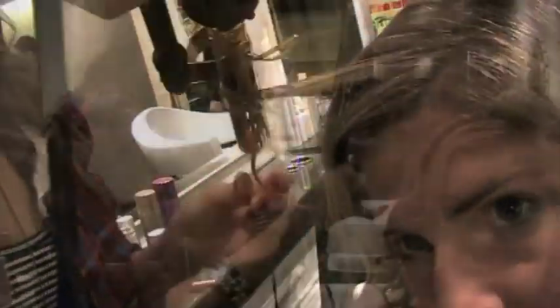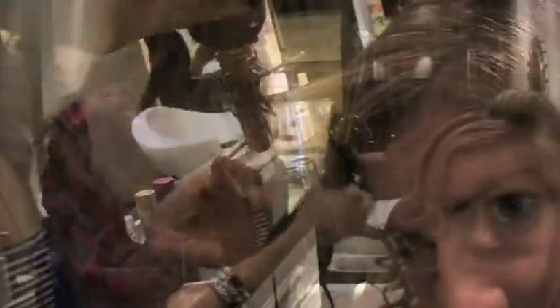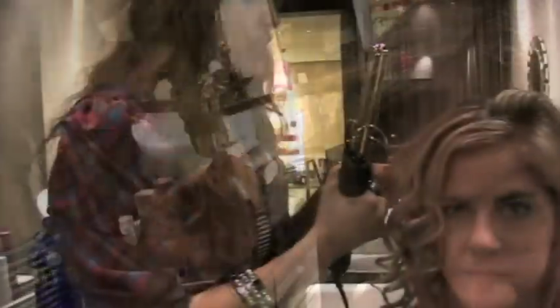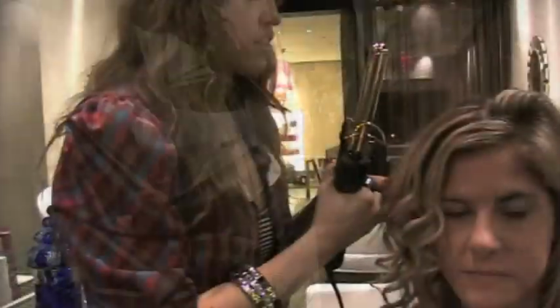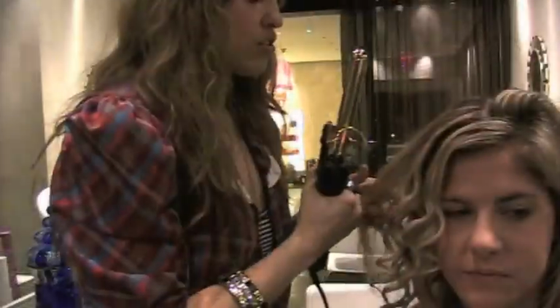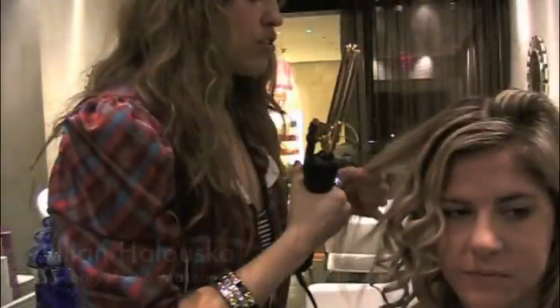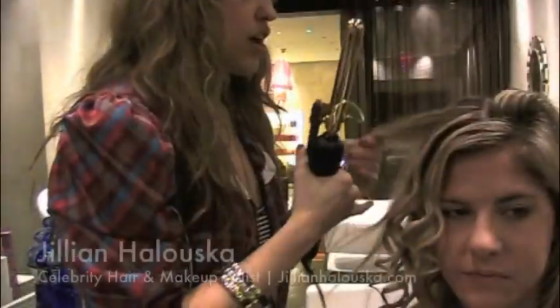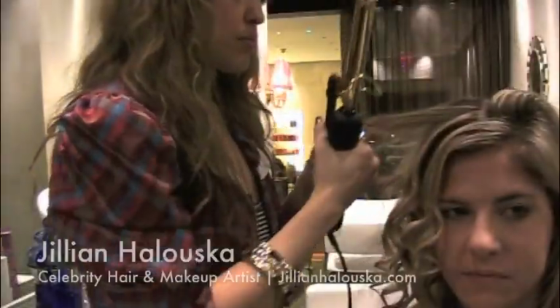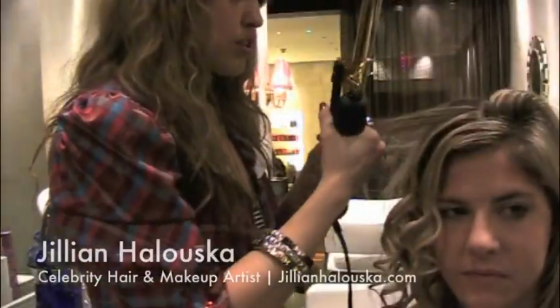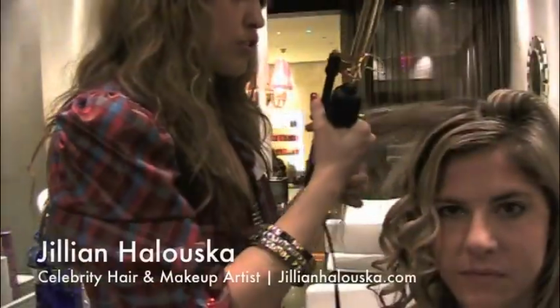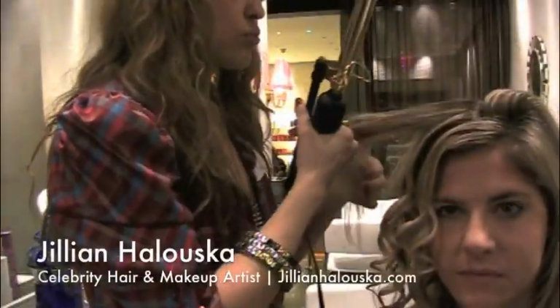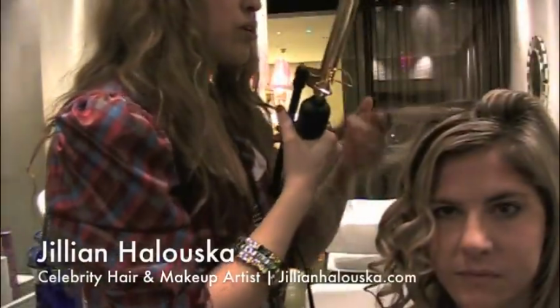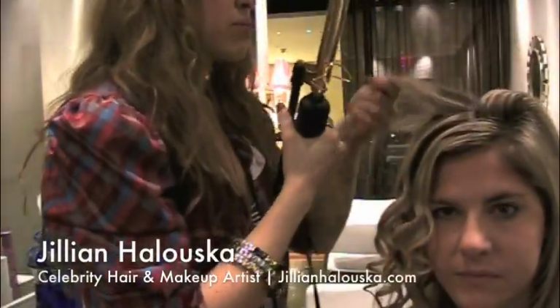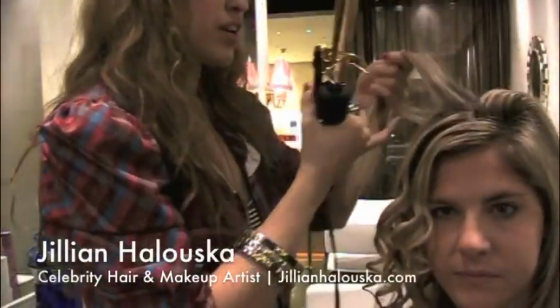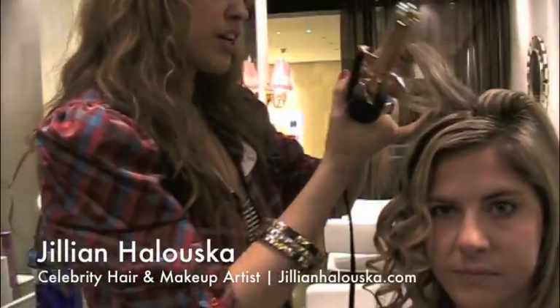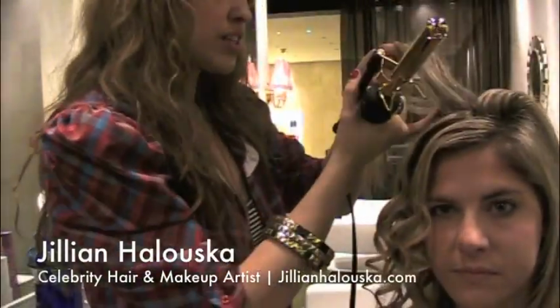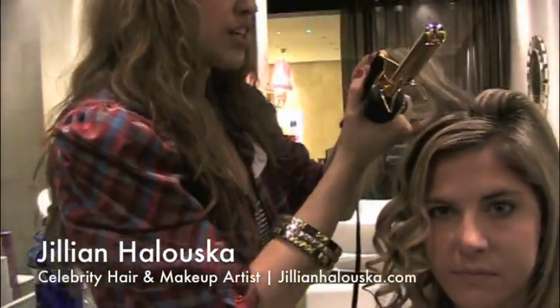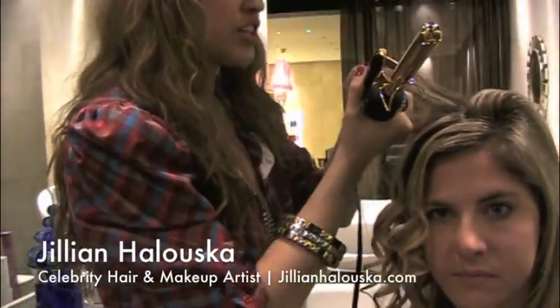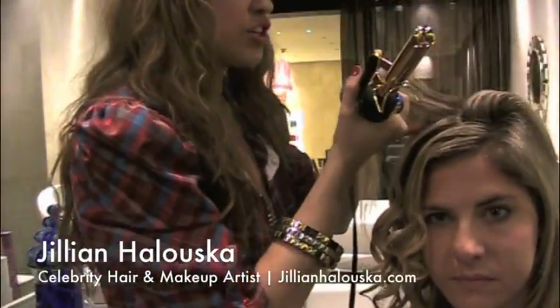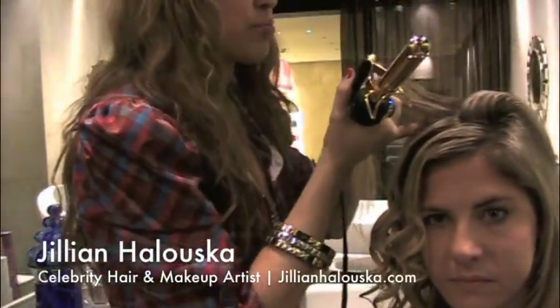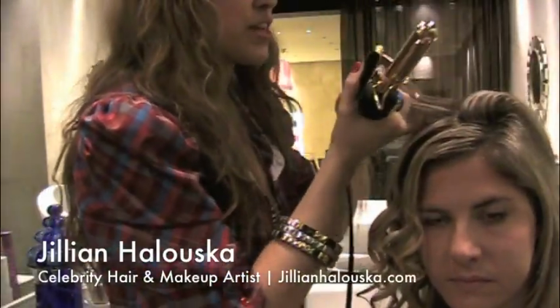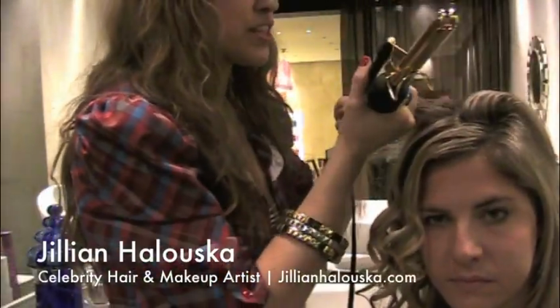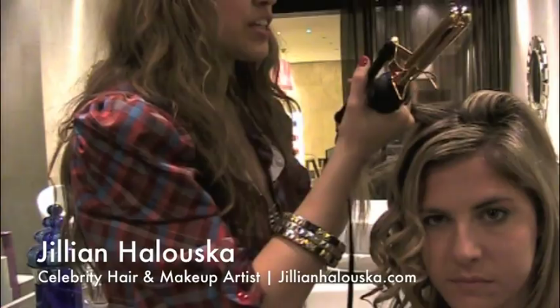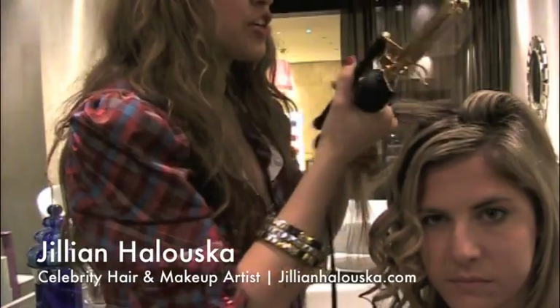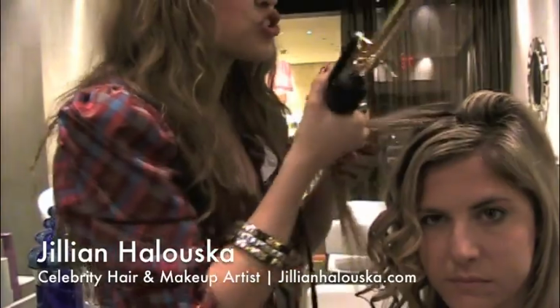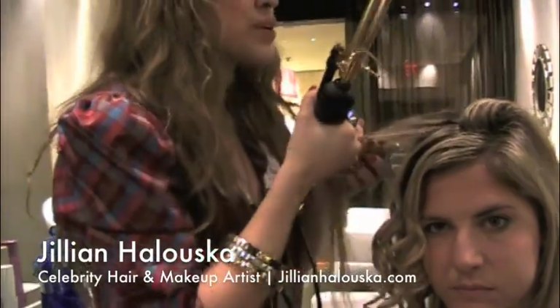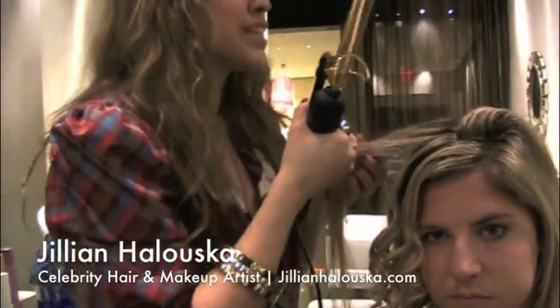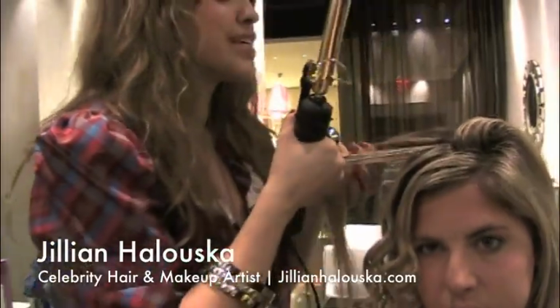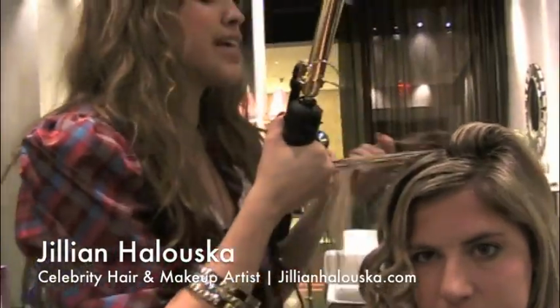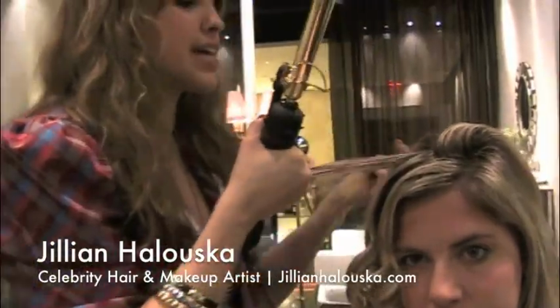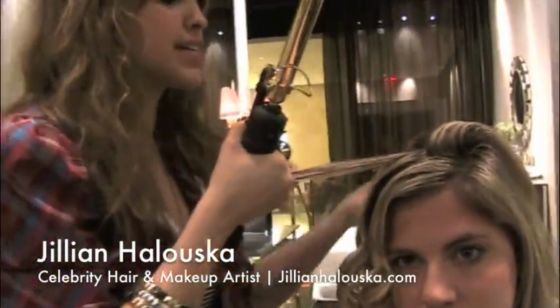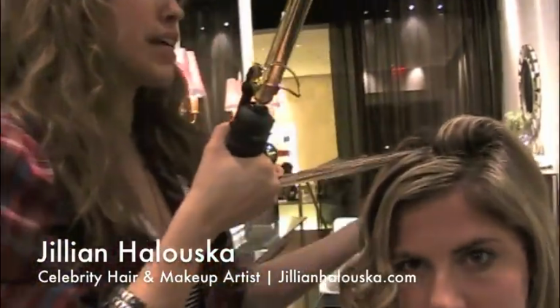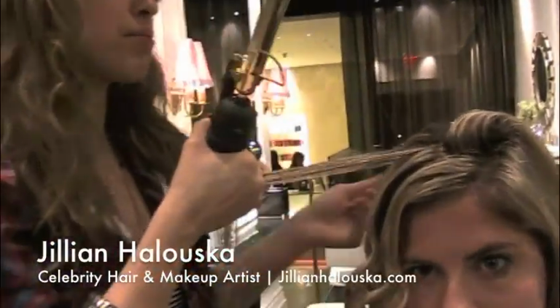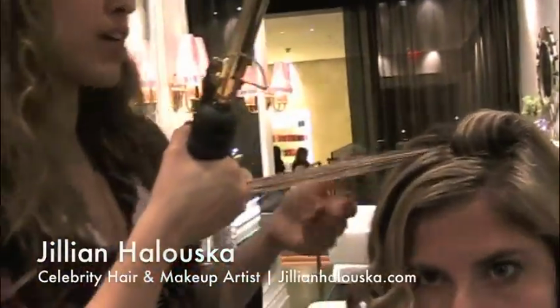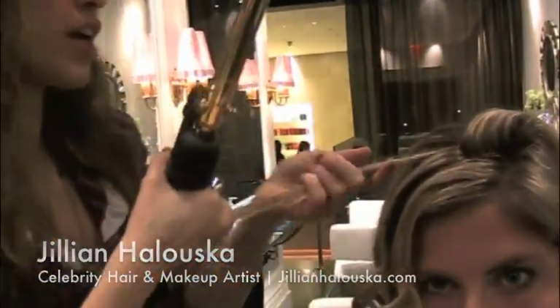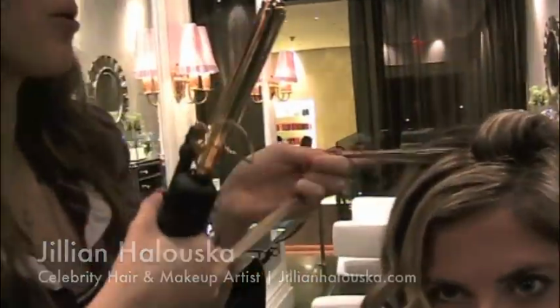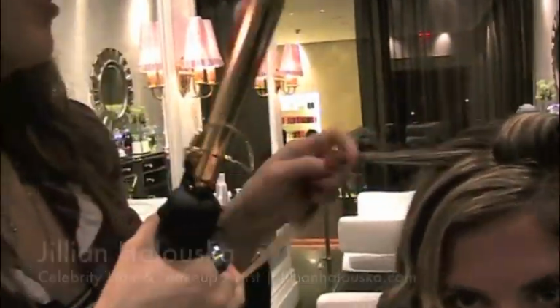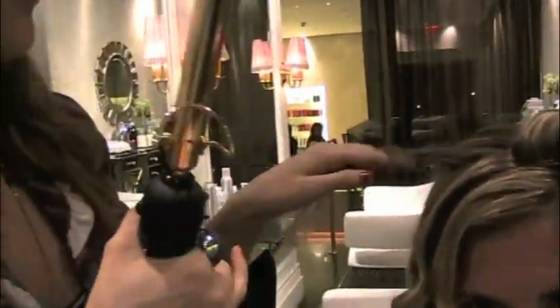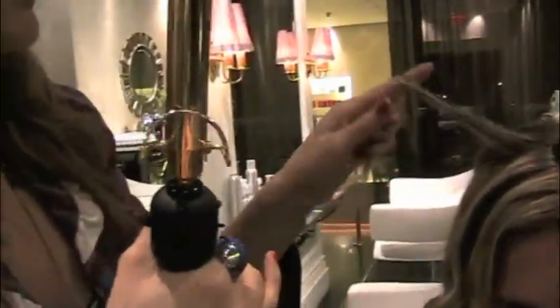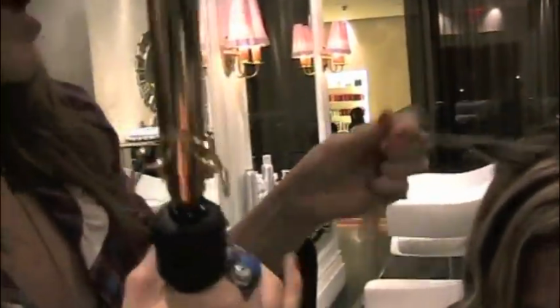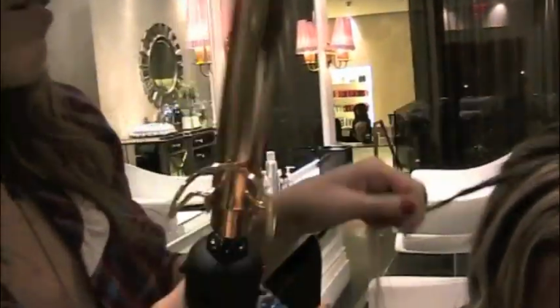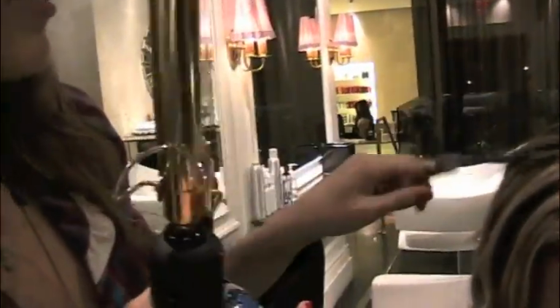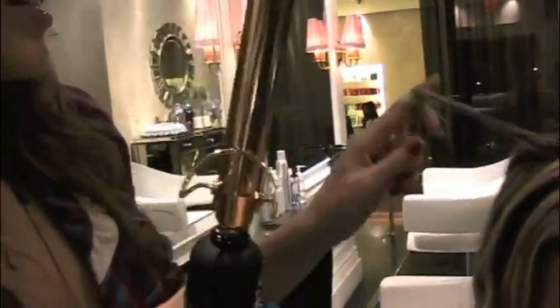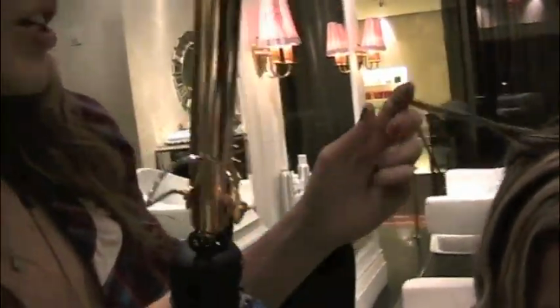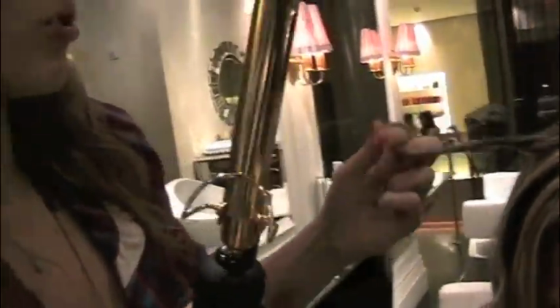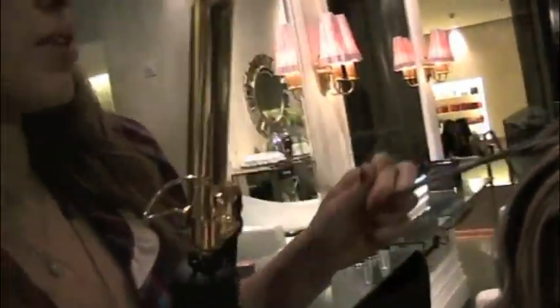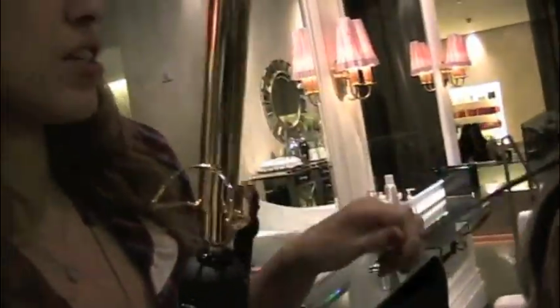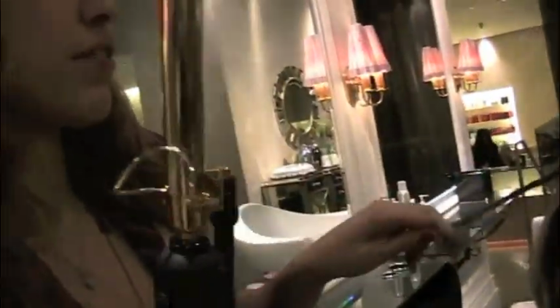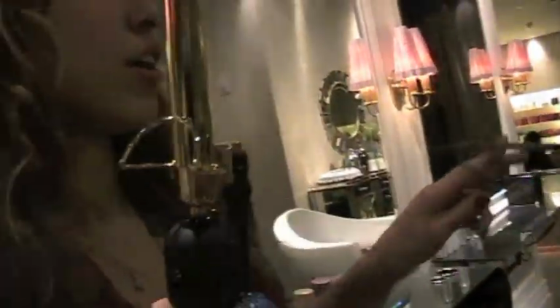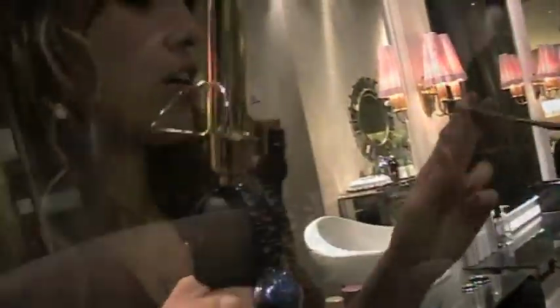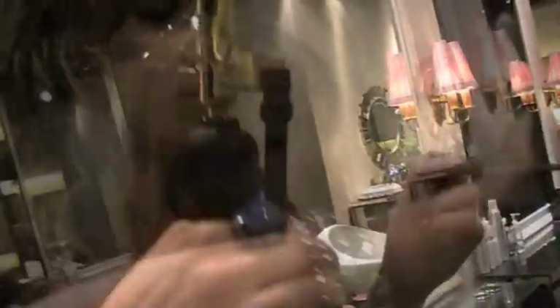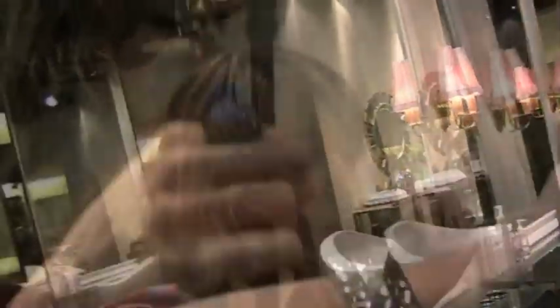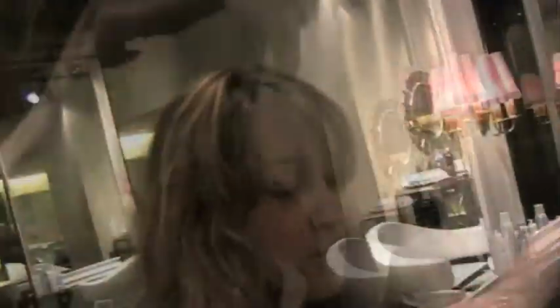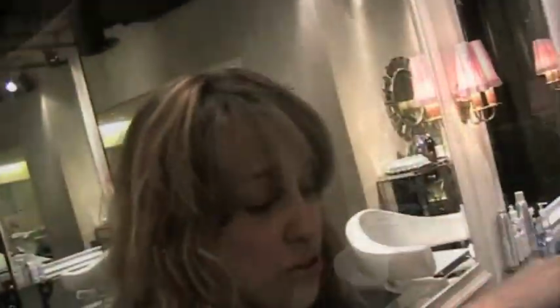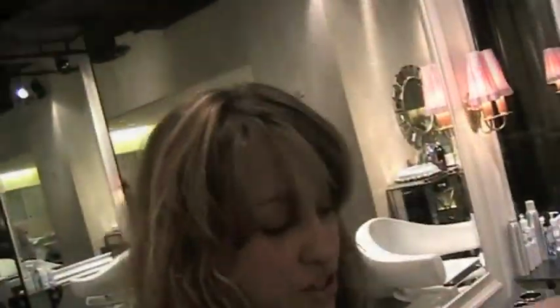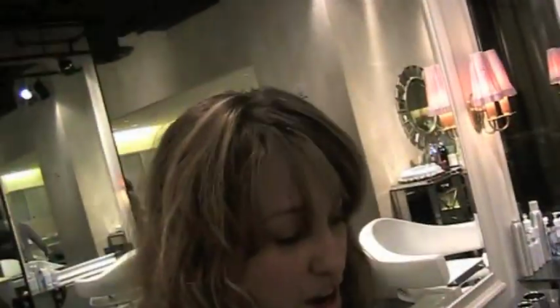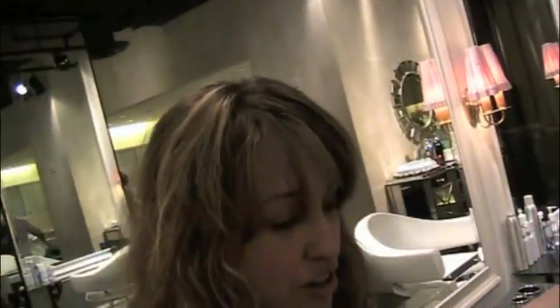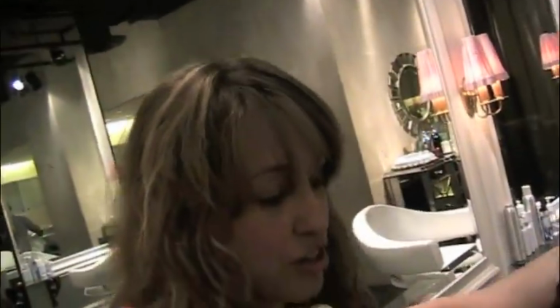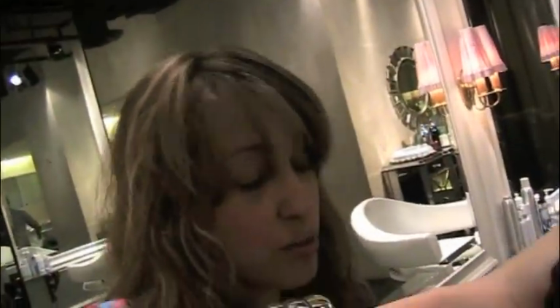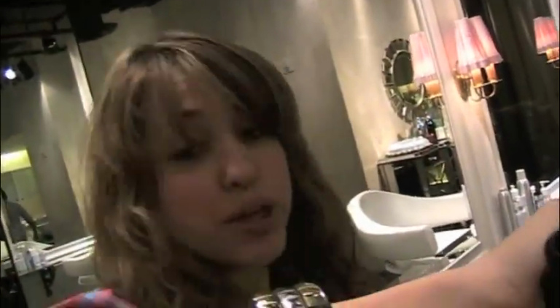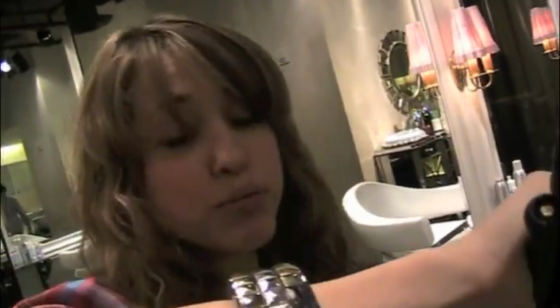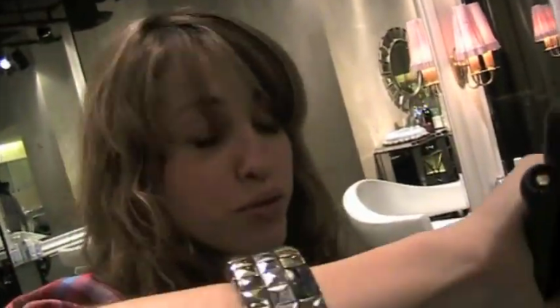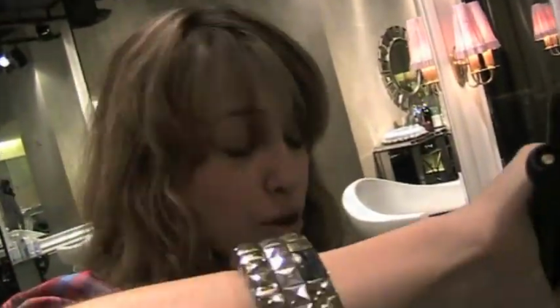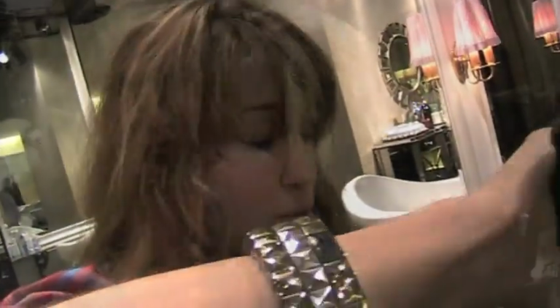It's a little time-consuming, but it is easy. Basically, you're doing the exact same thing with every single piece of hair. By the time you're done, you're going to be a pro.